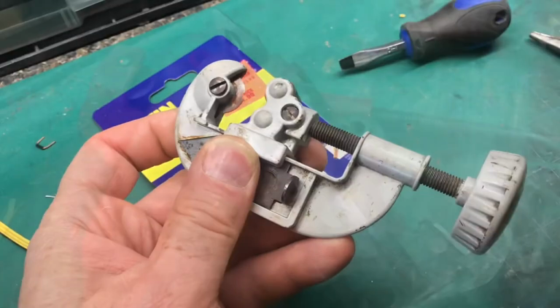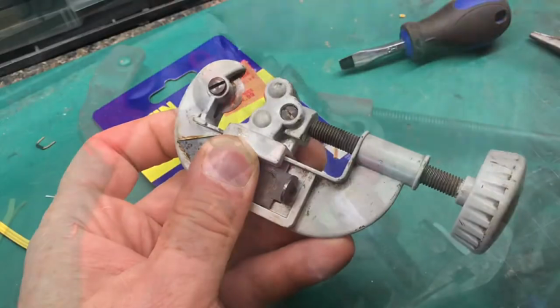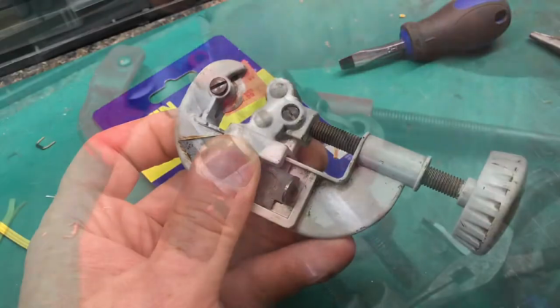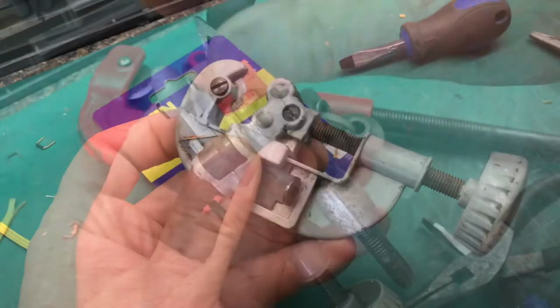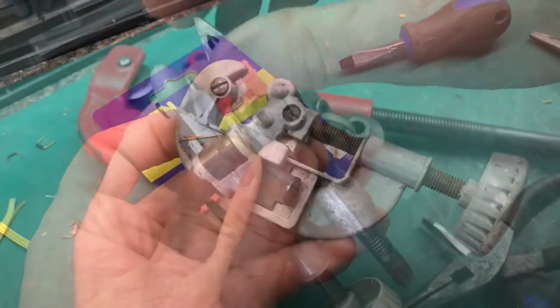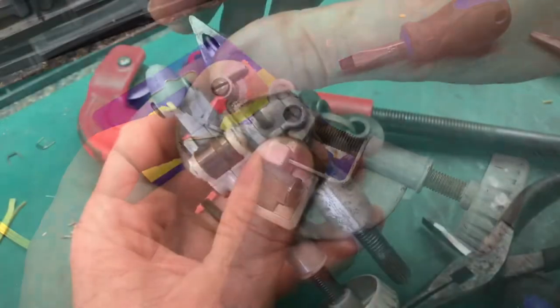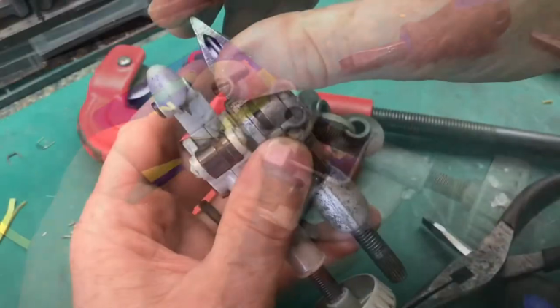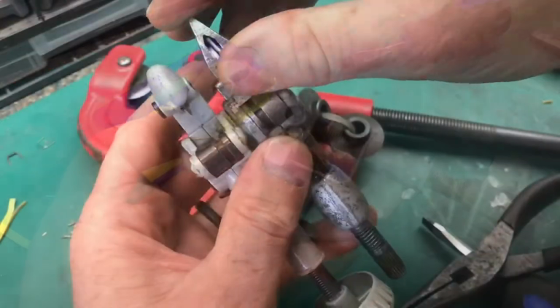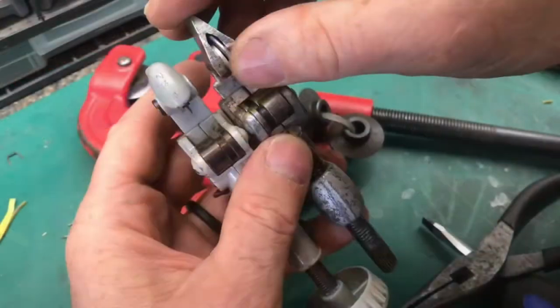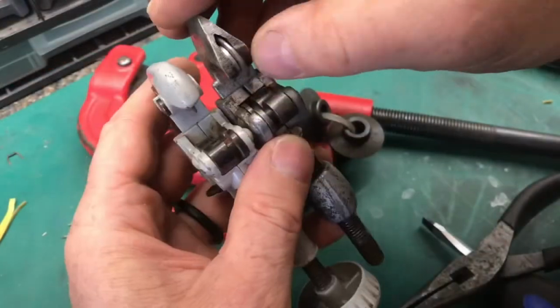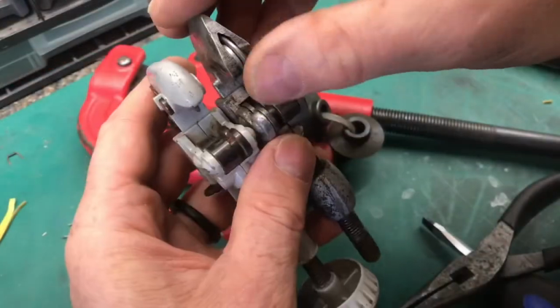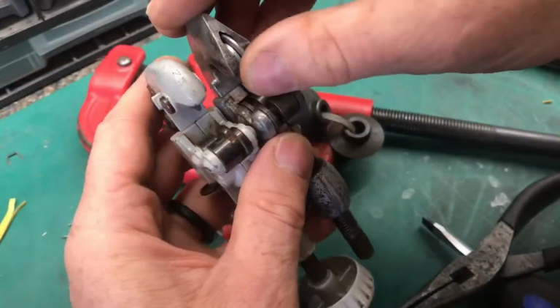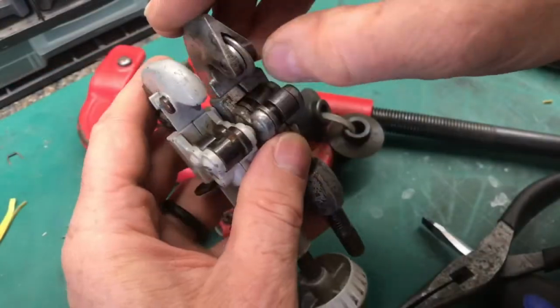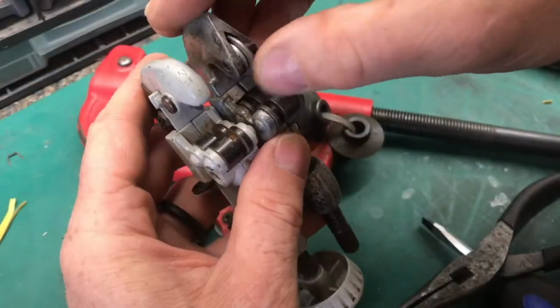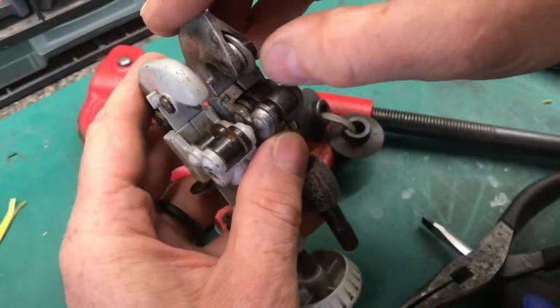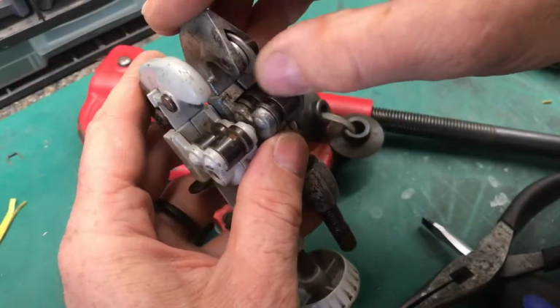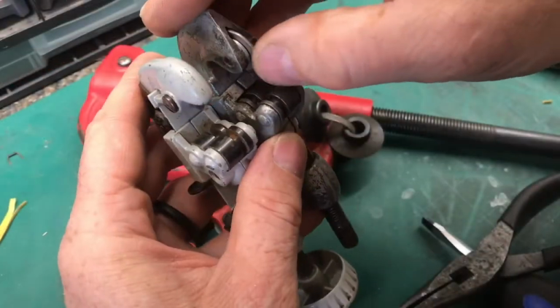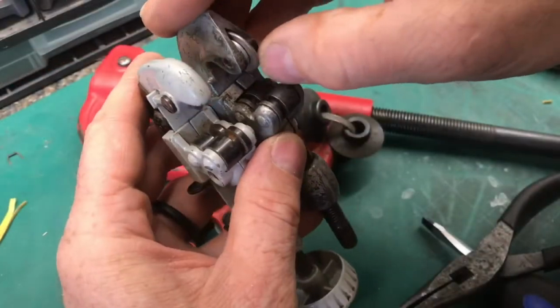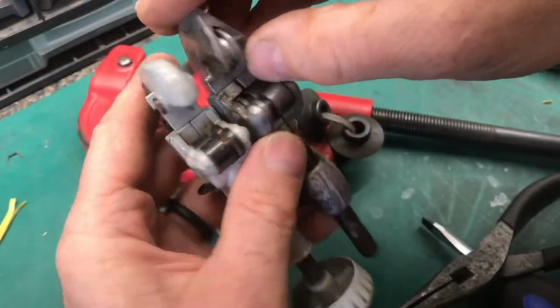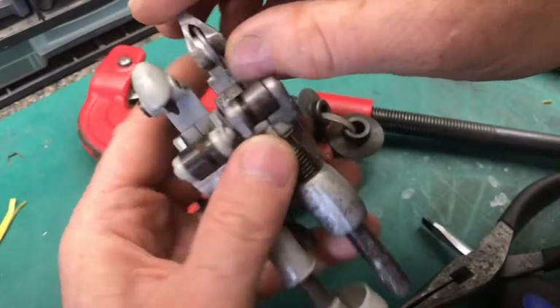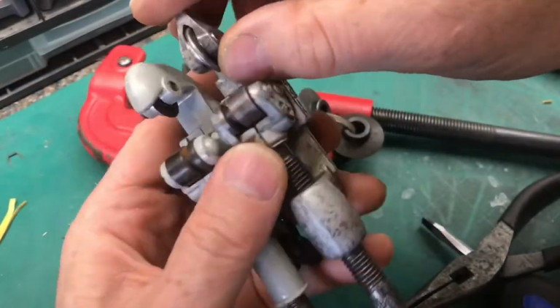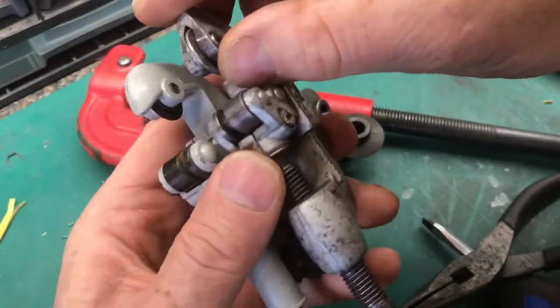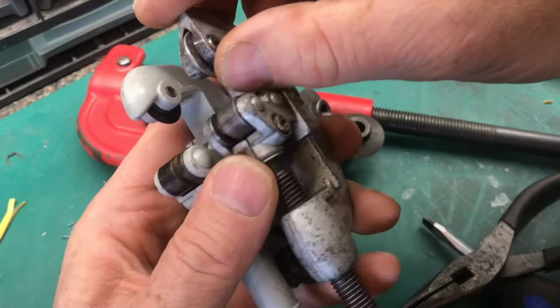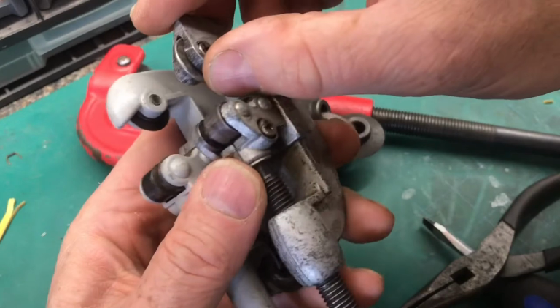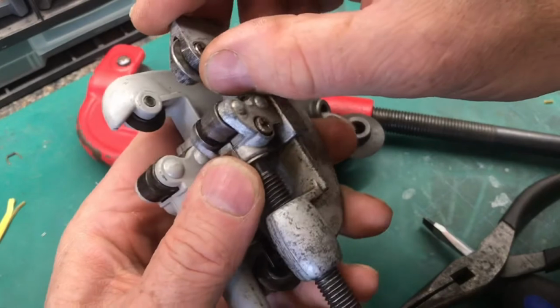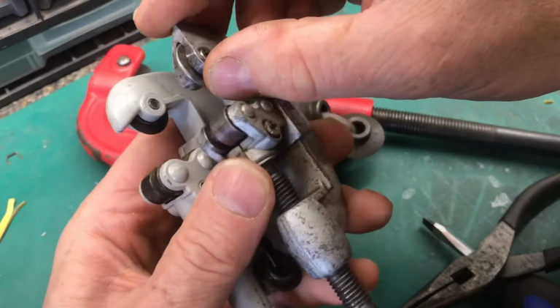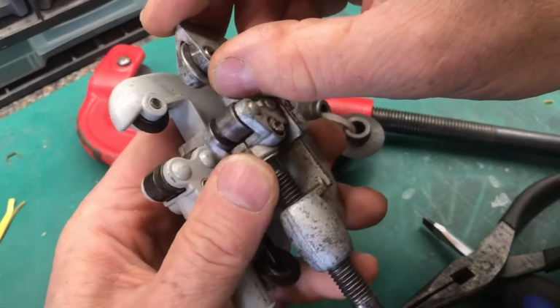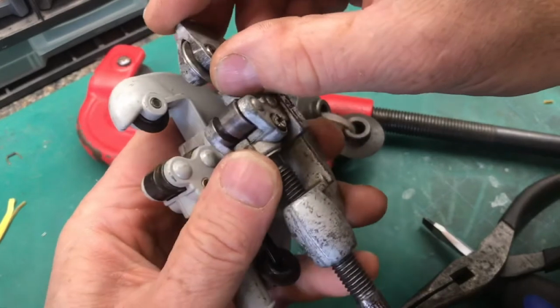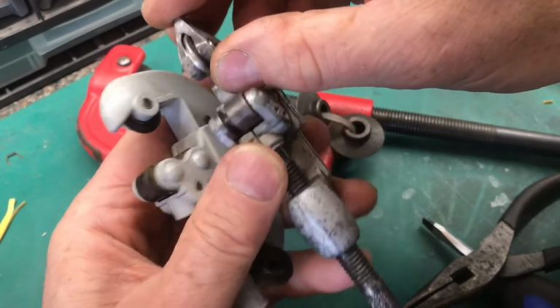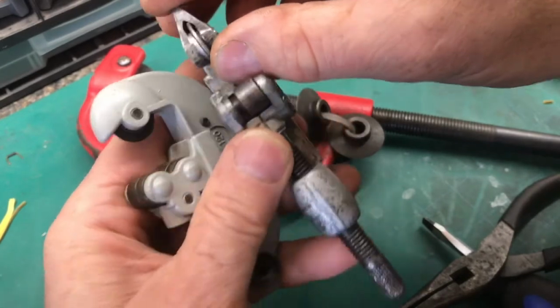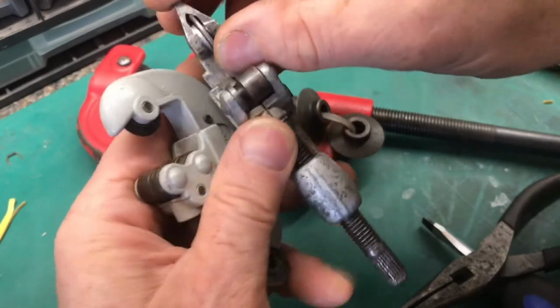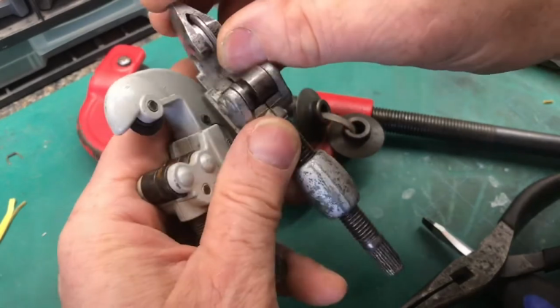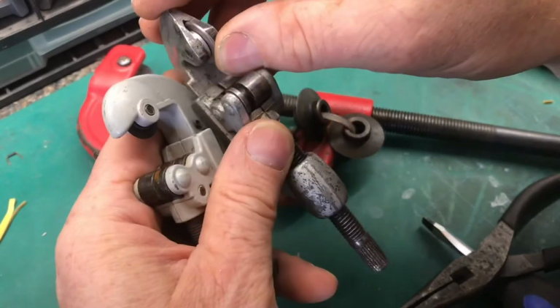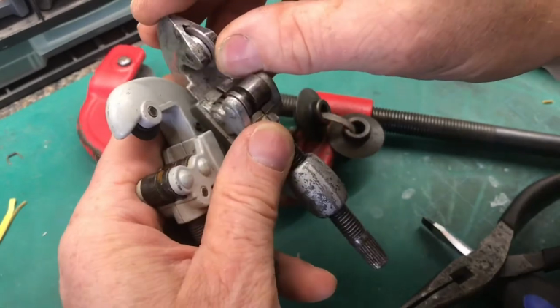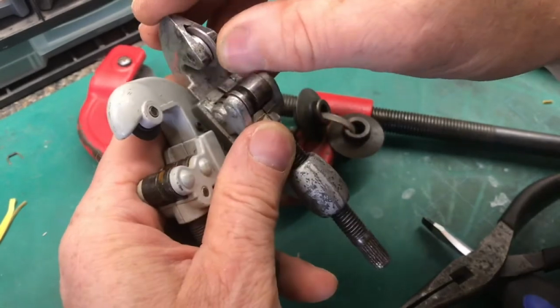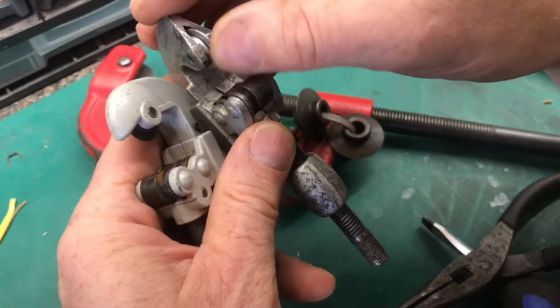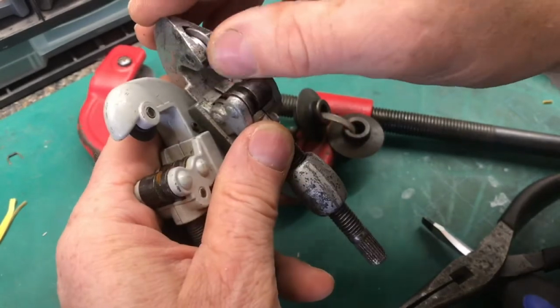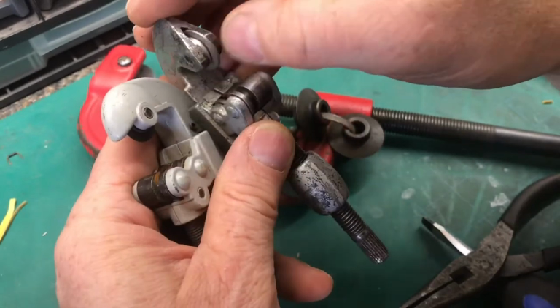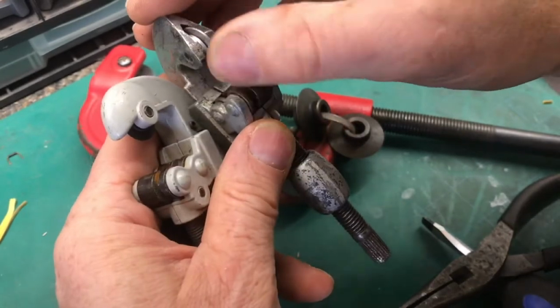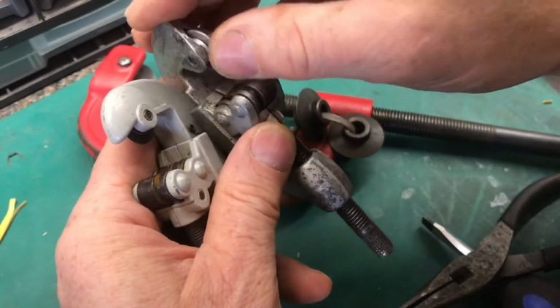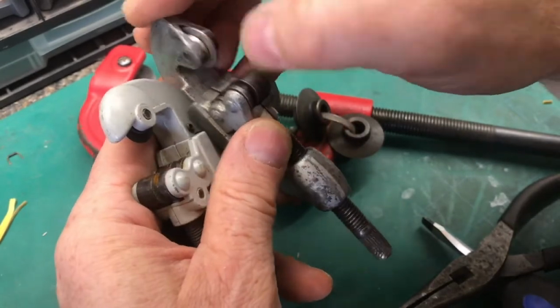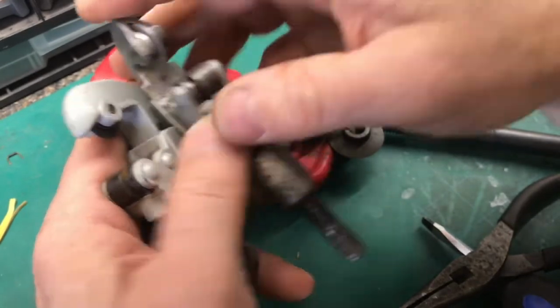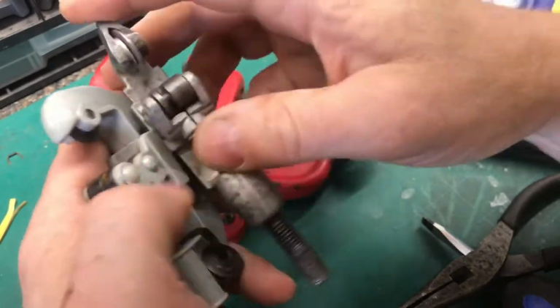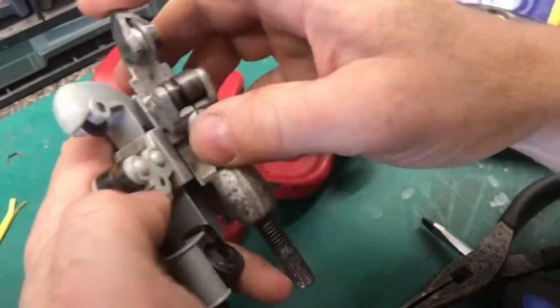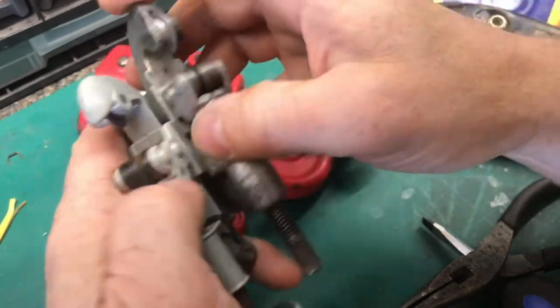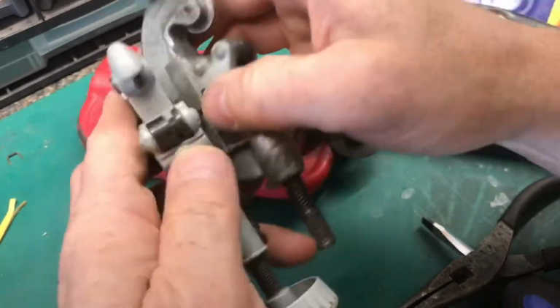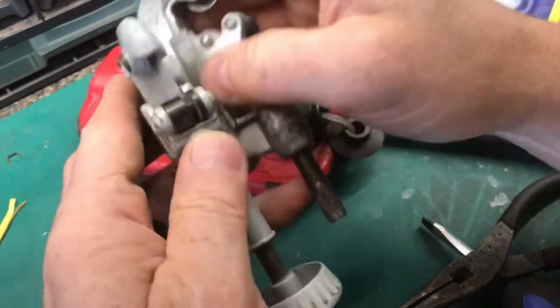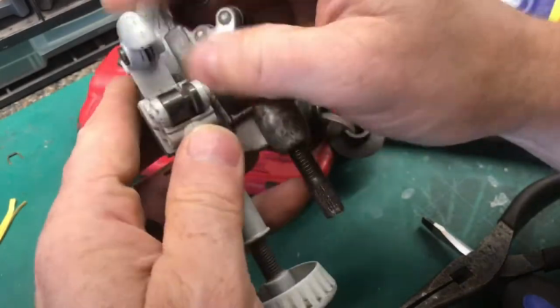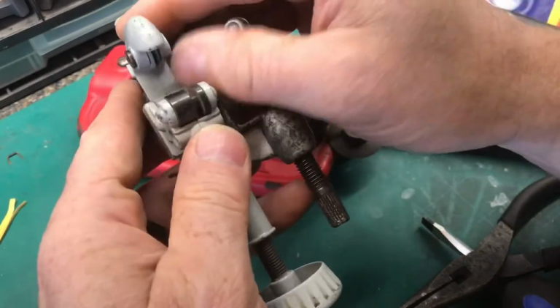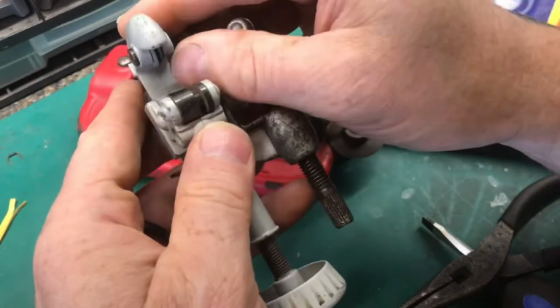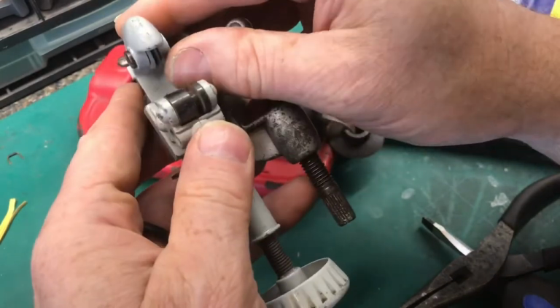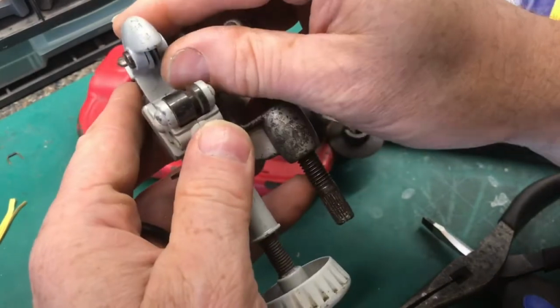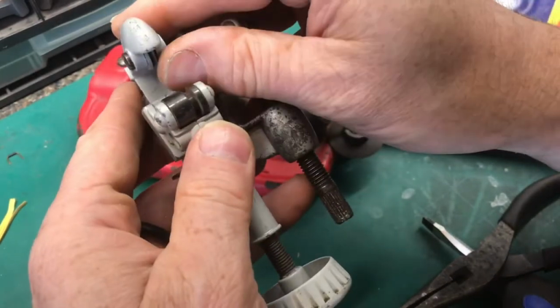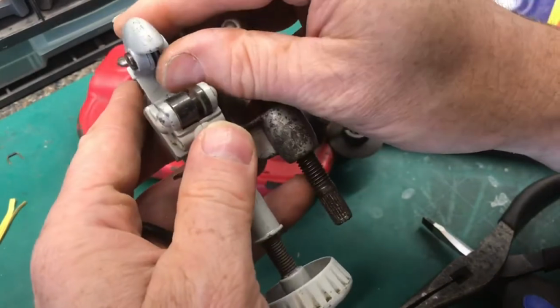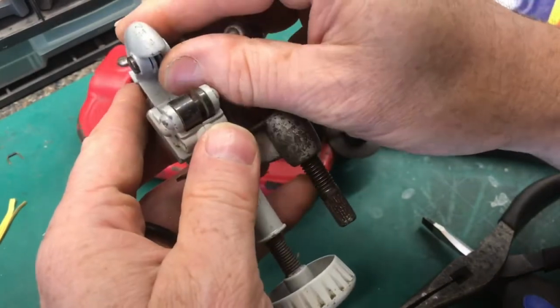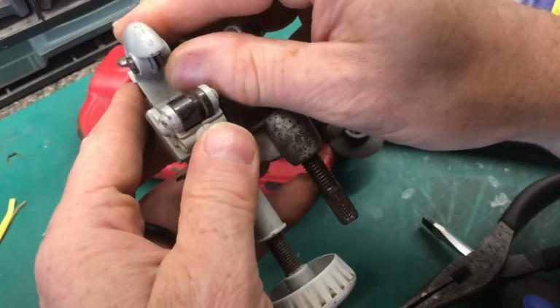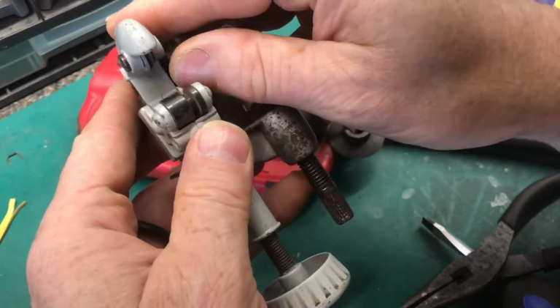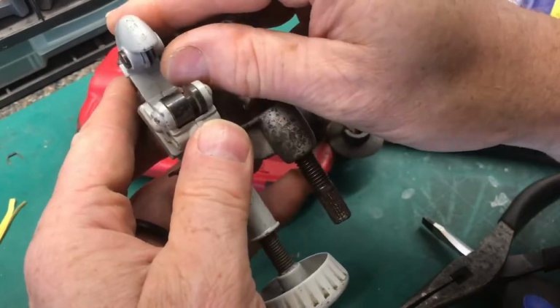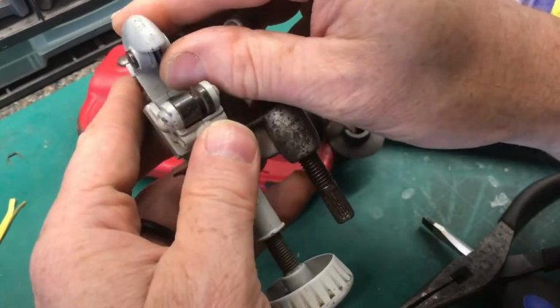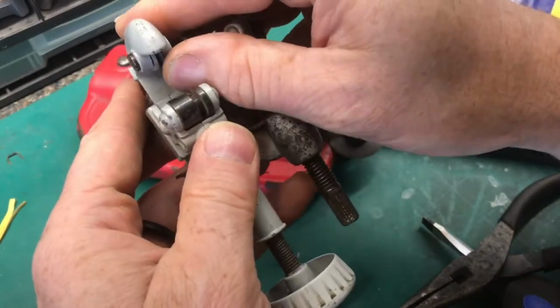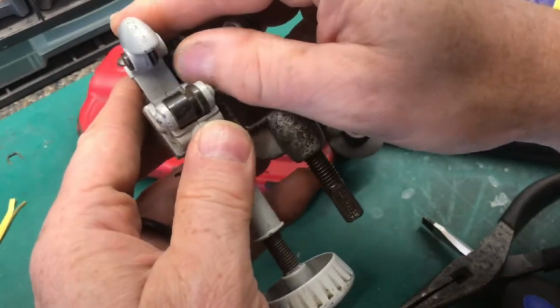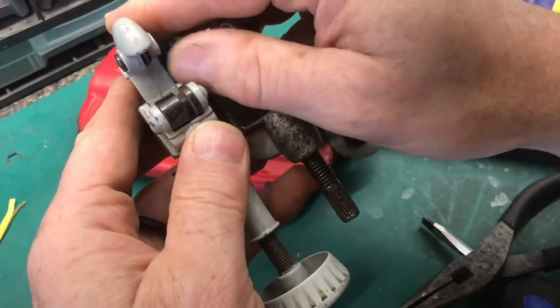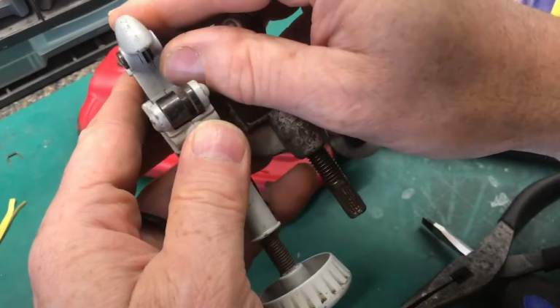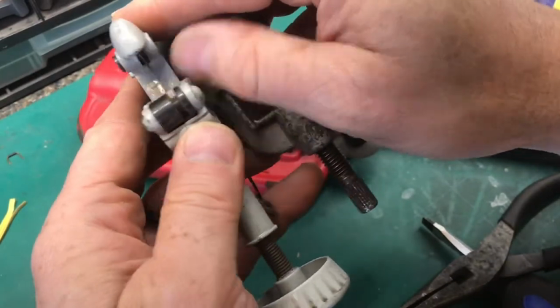Sometimes these blades don't break — they just wear out. You can see how rounded this one is and how sharp this one is.